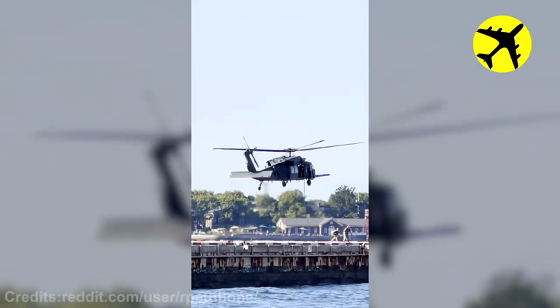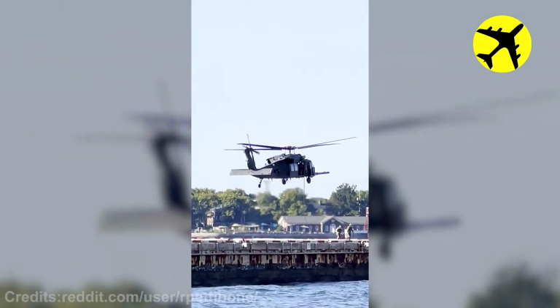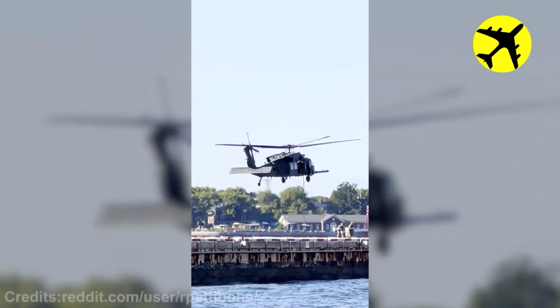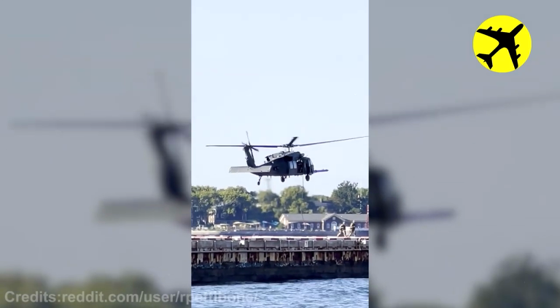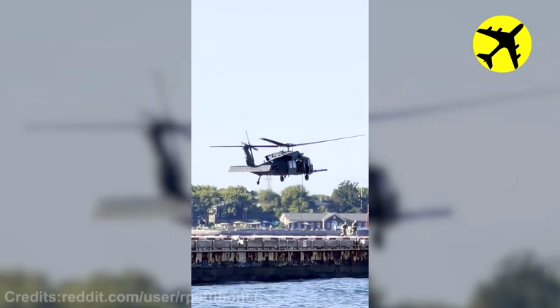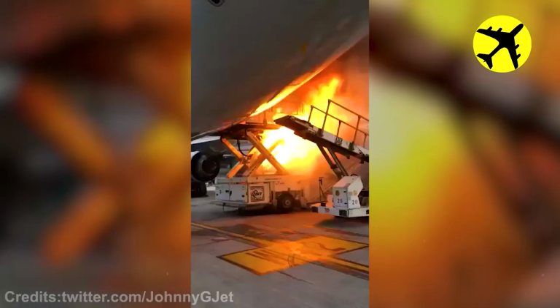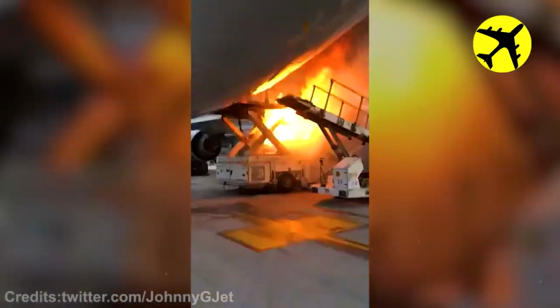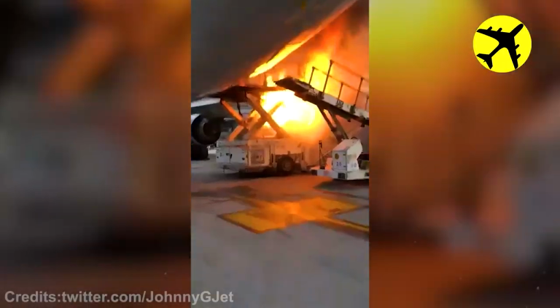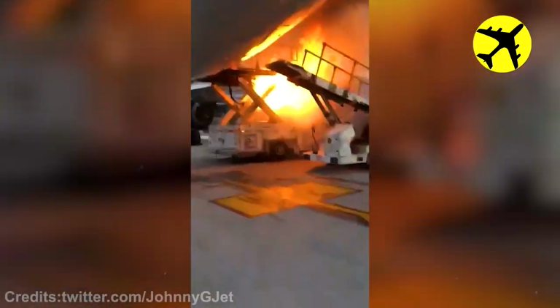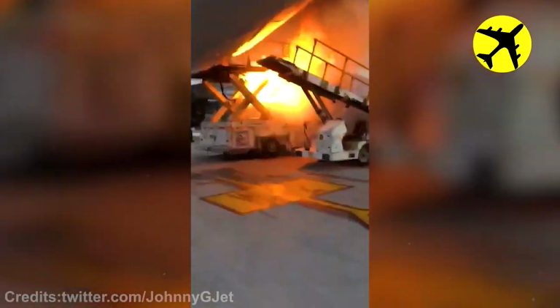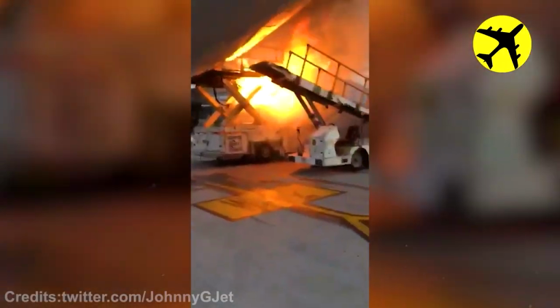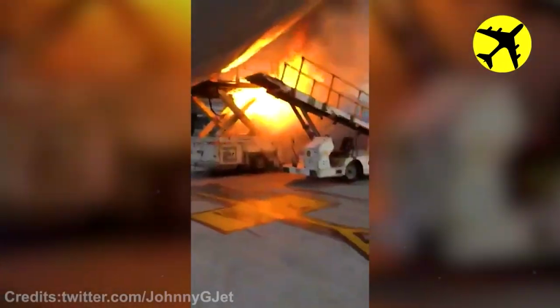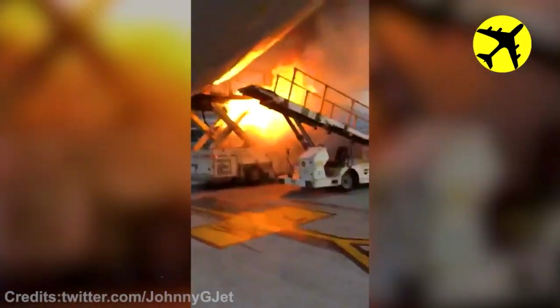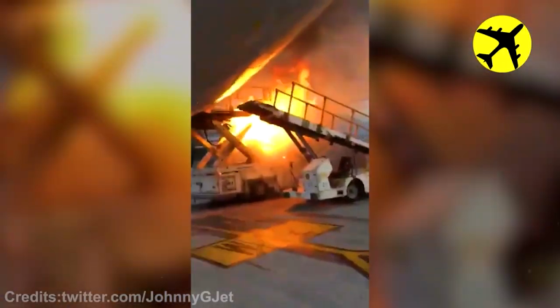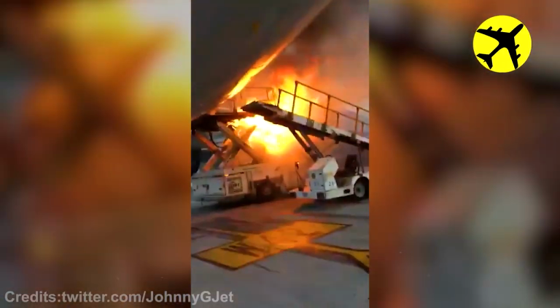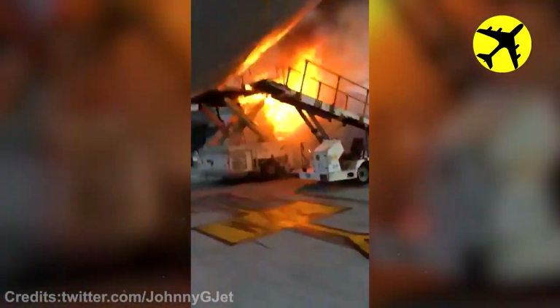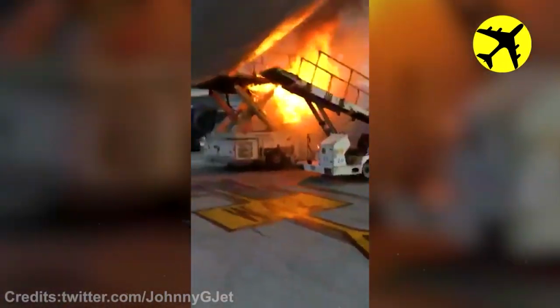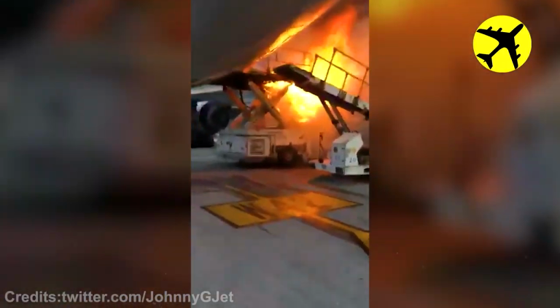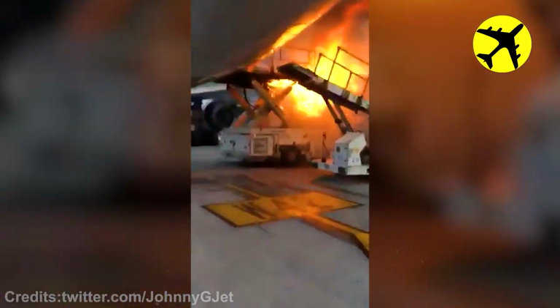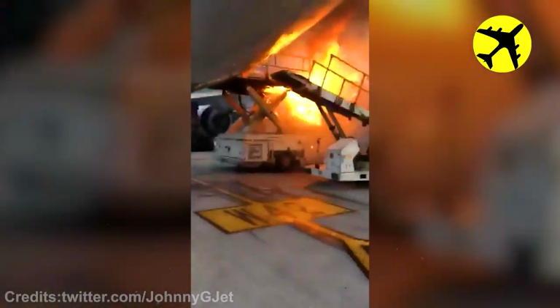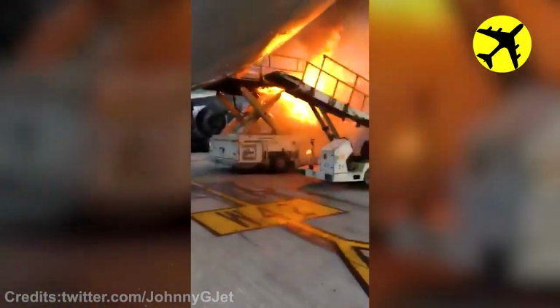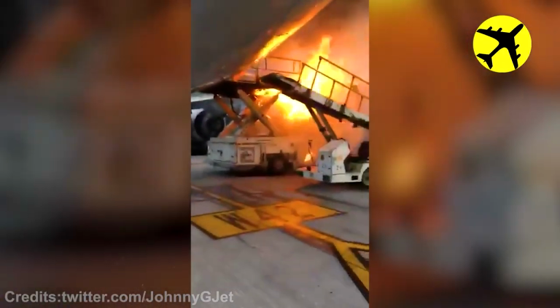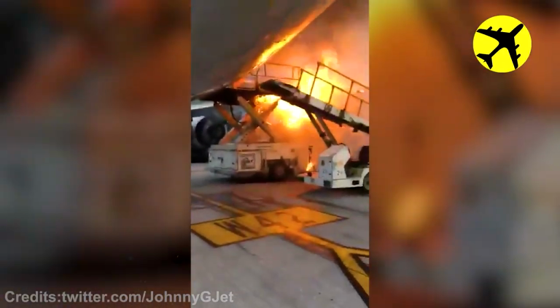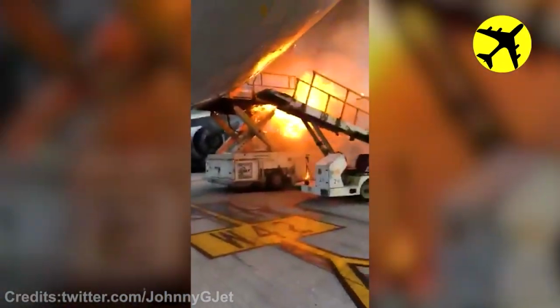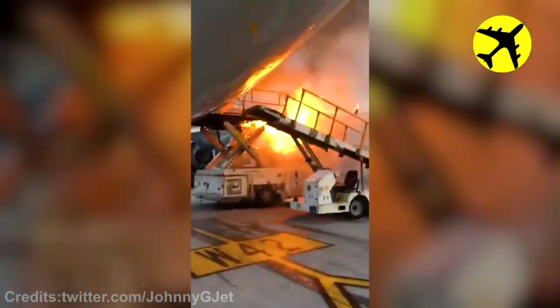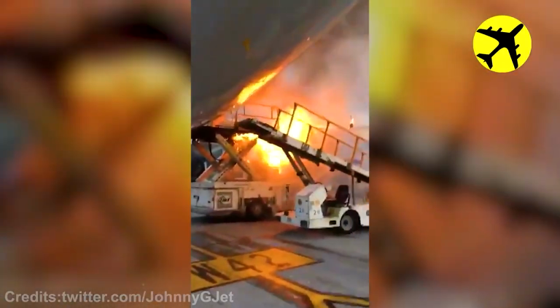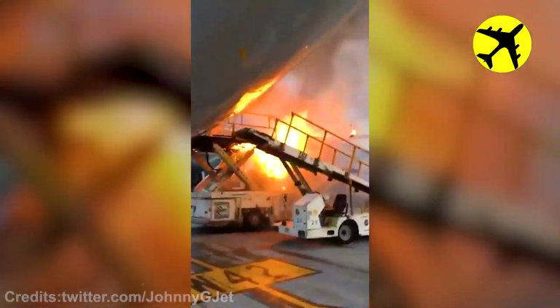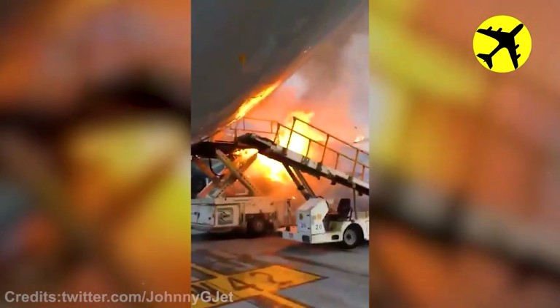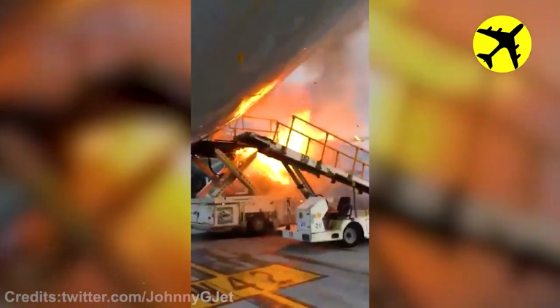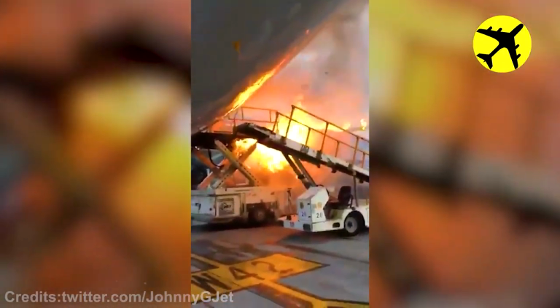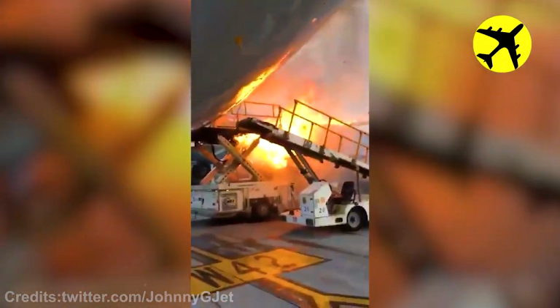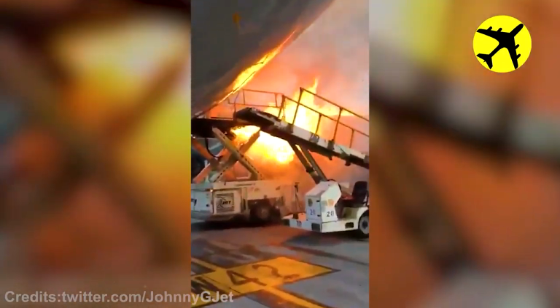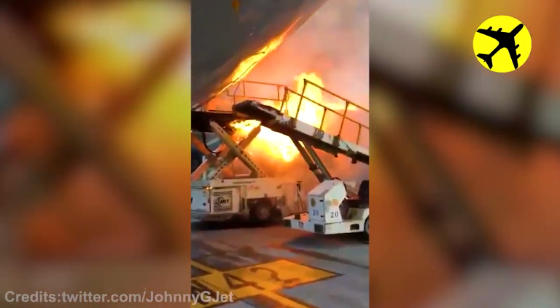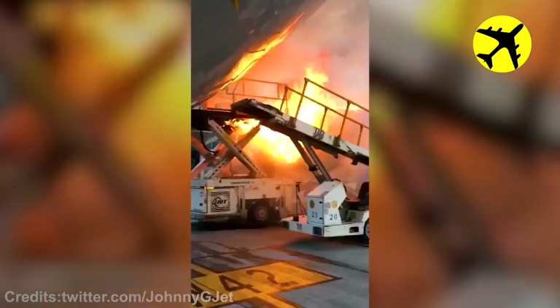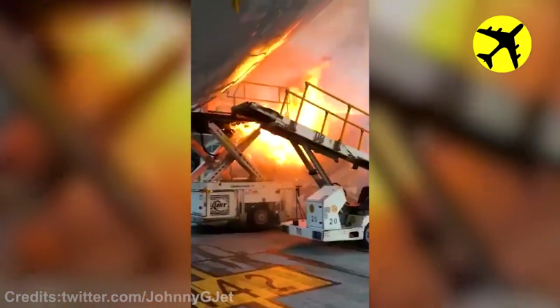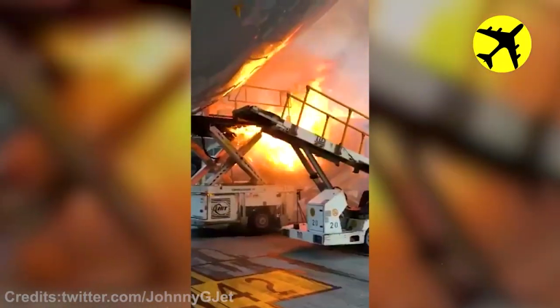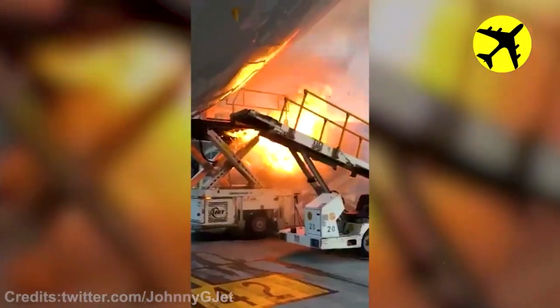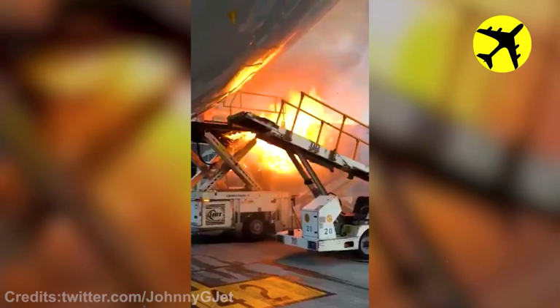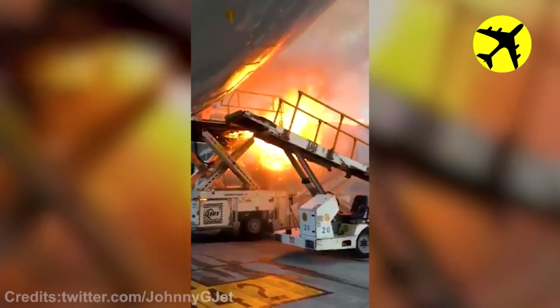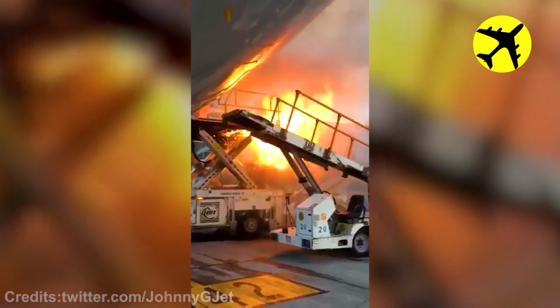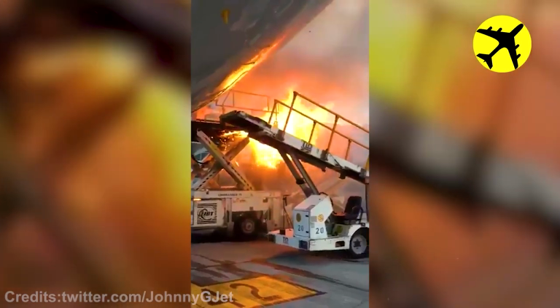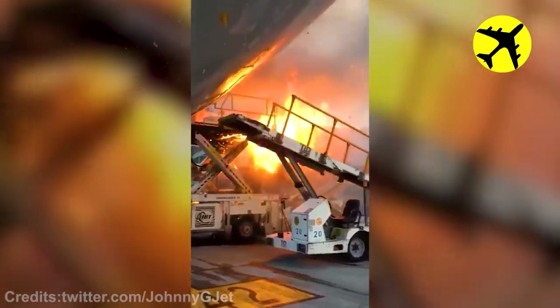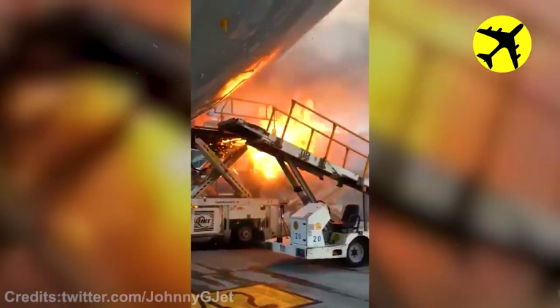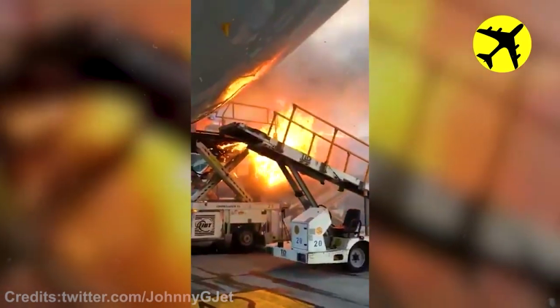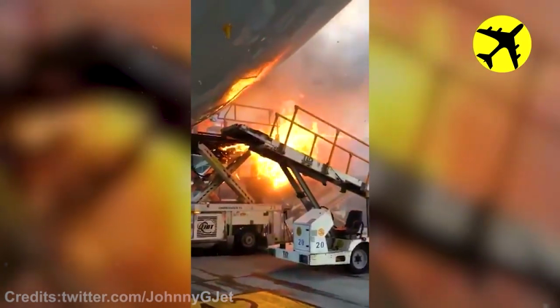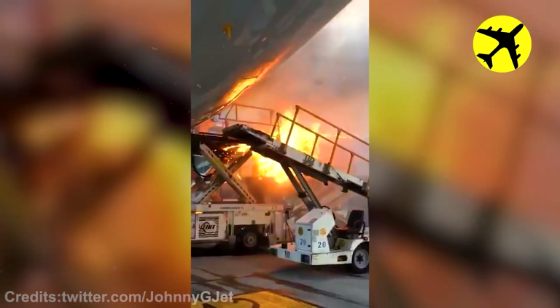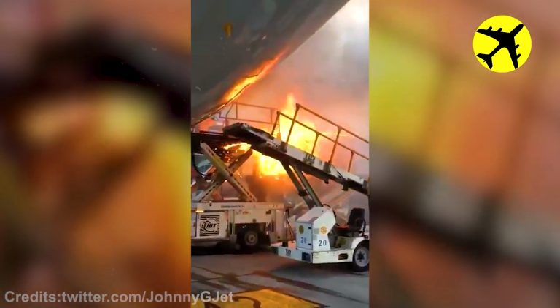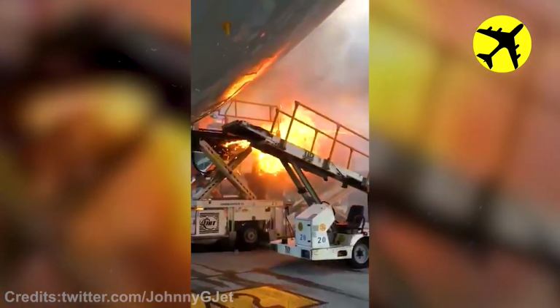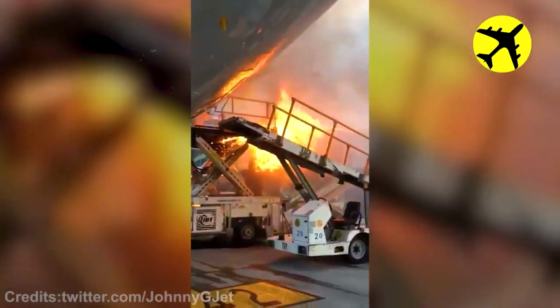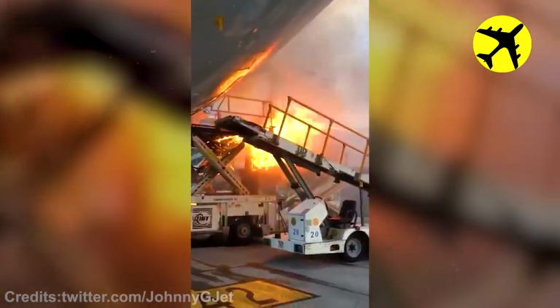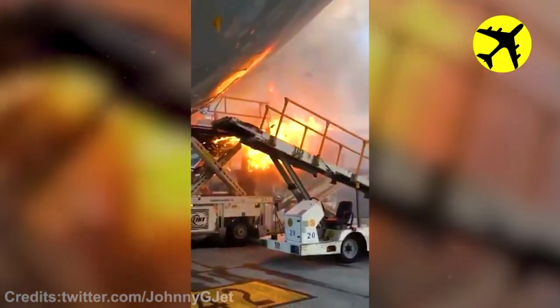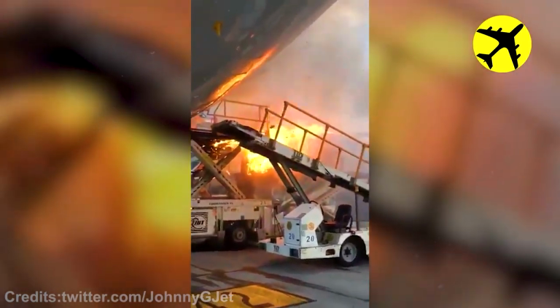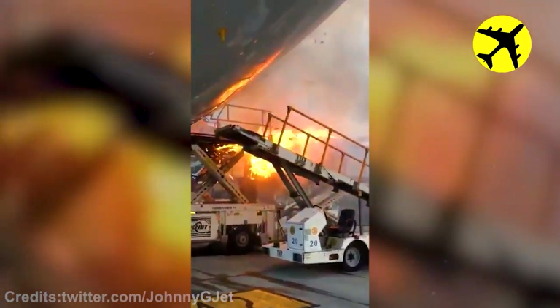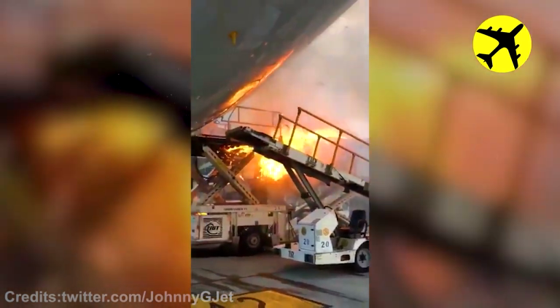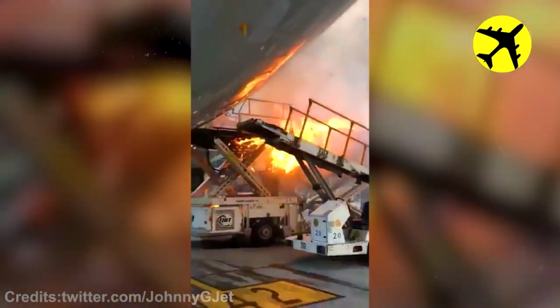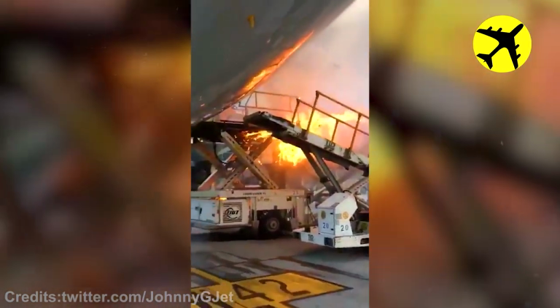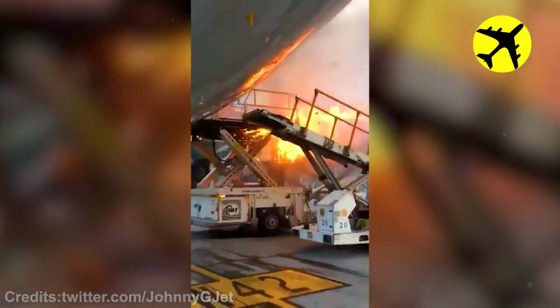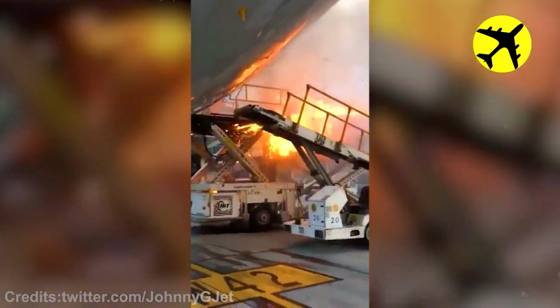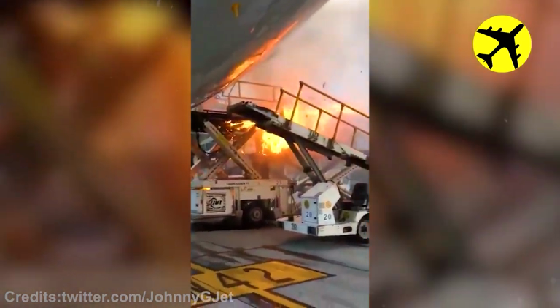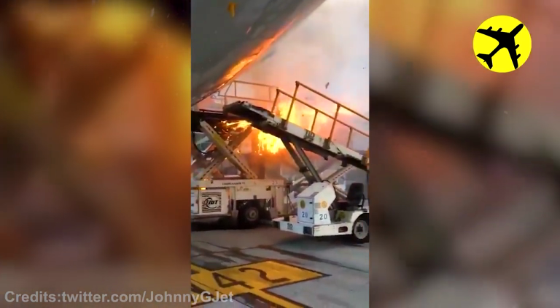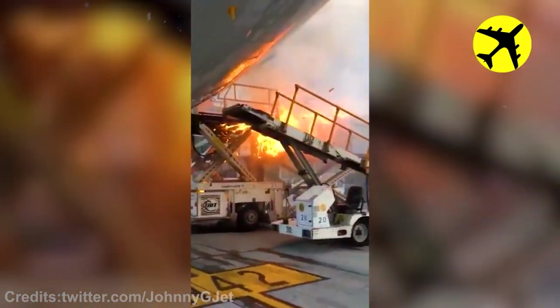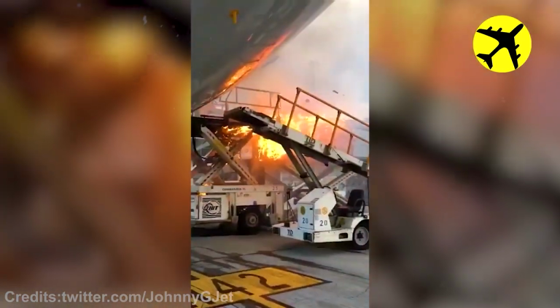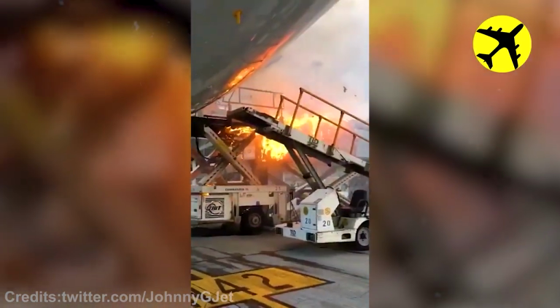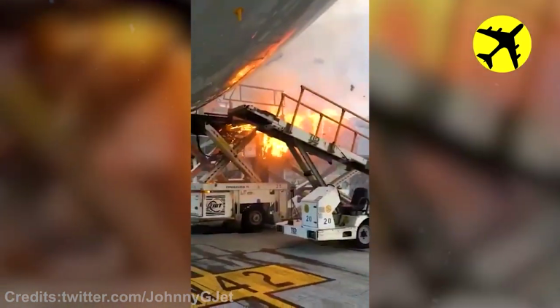This plane's cargo department caught fire. Luckily, all the passengers and the luggage were removed quickly.